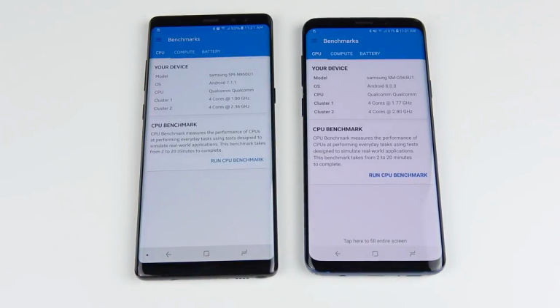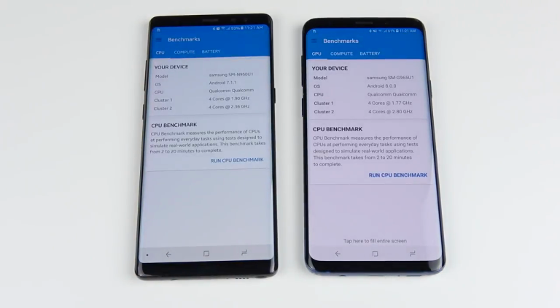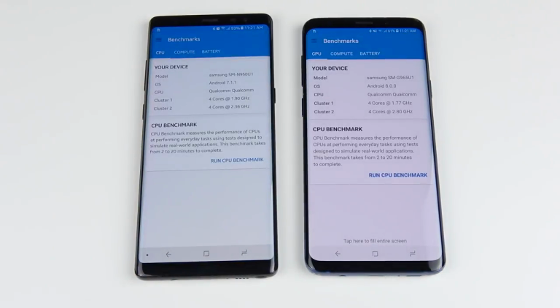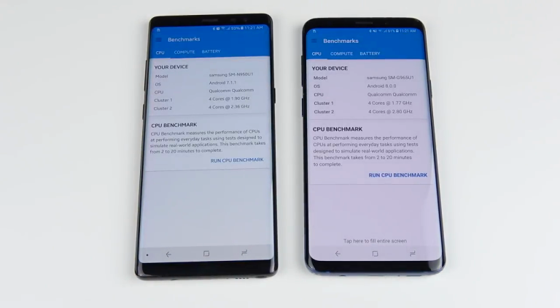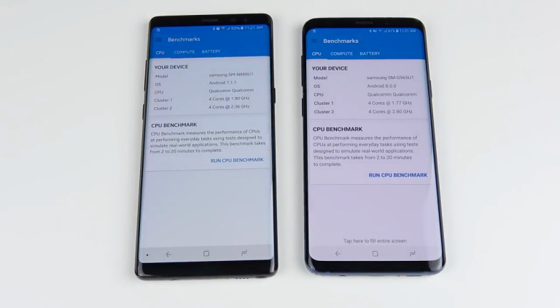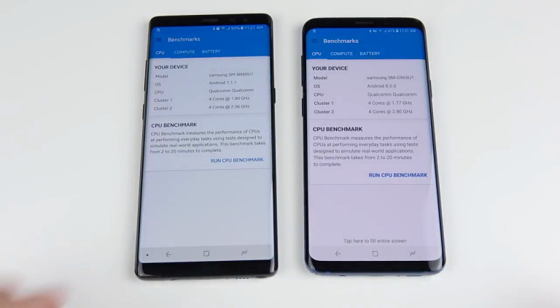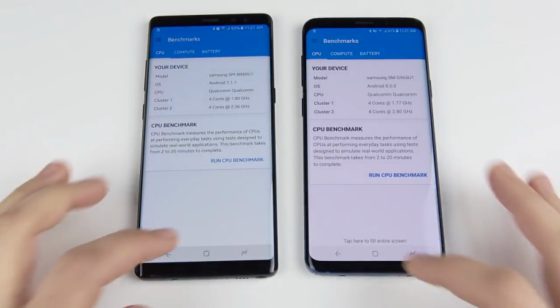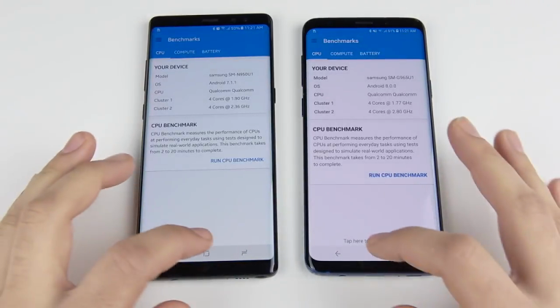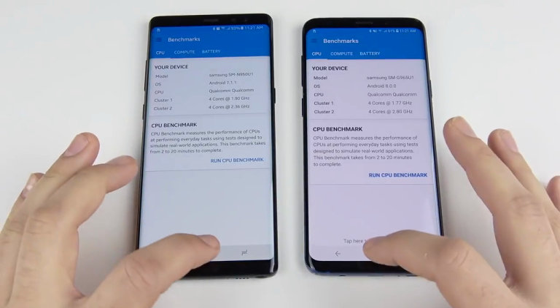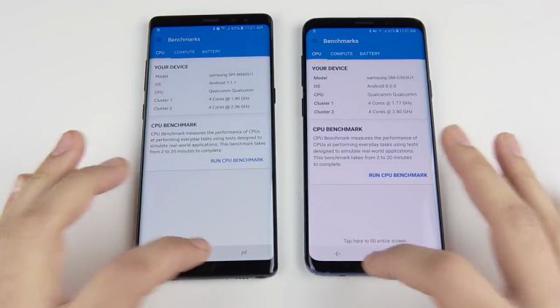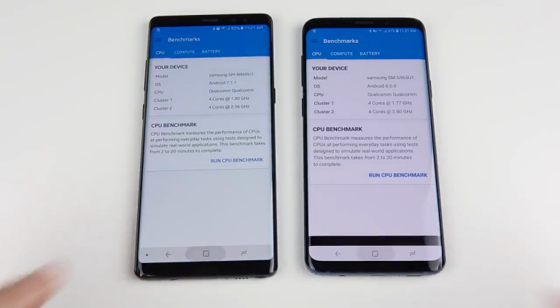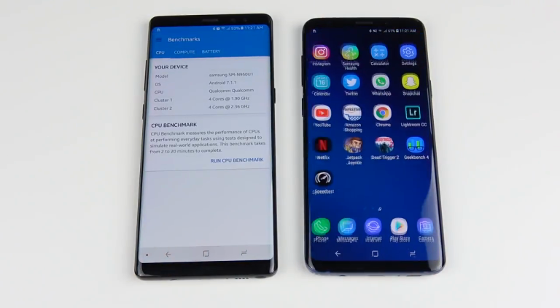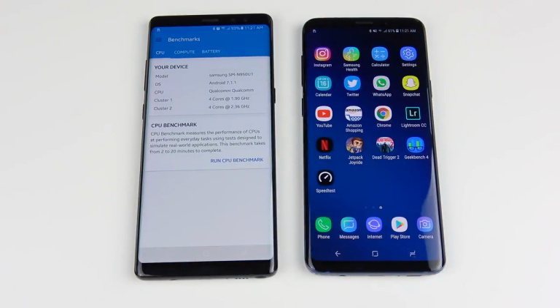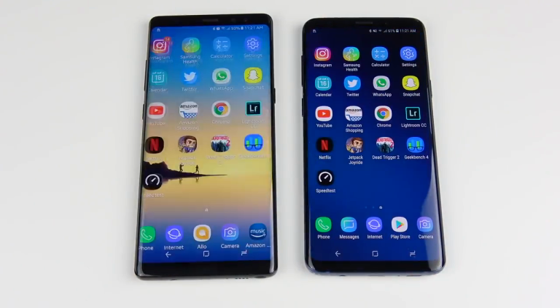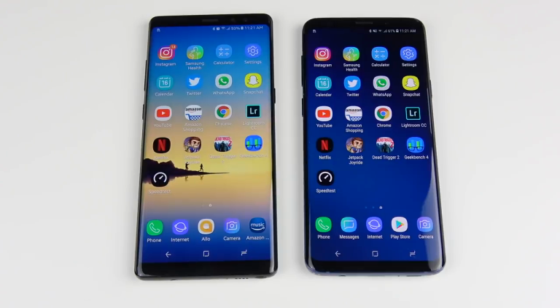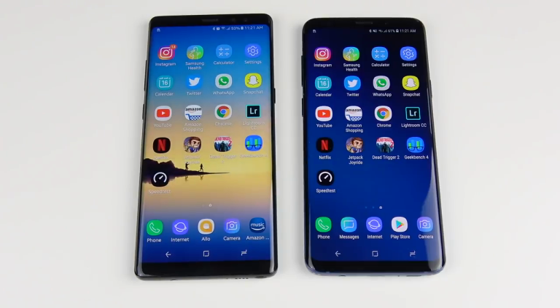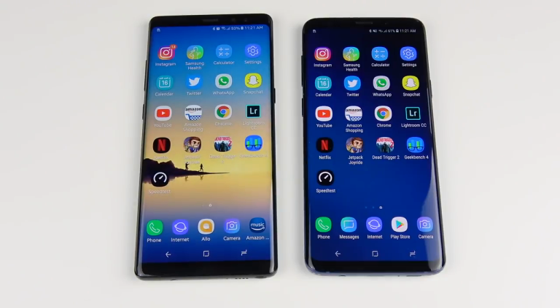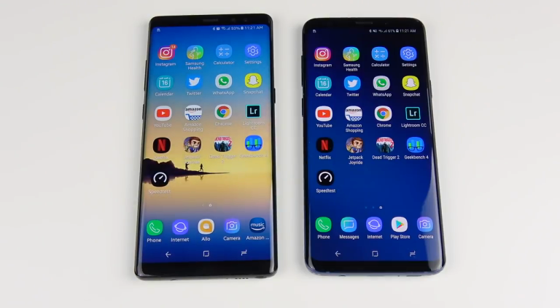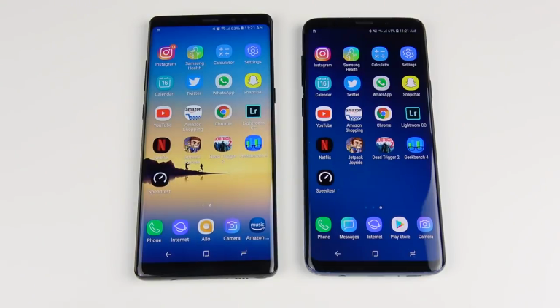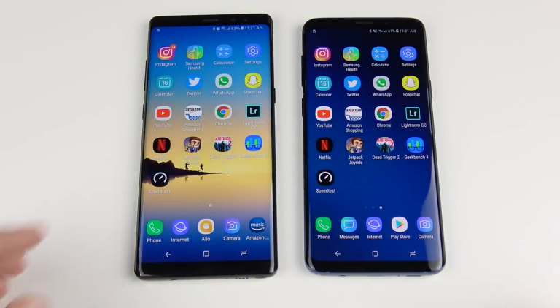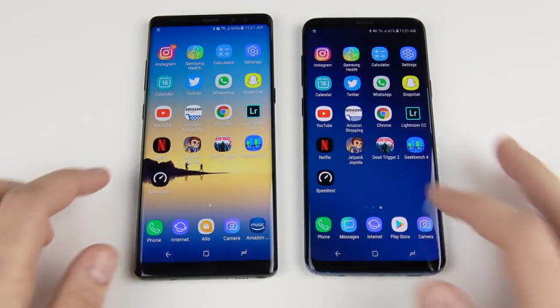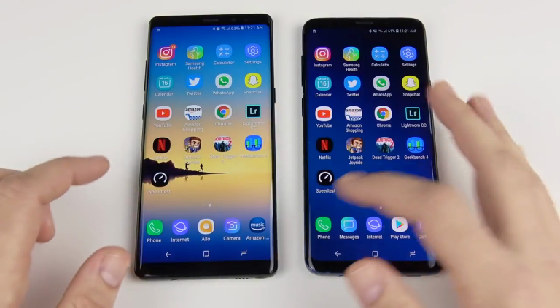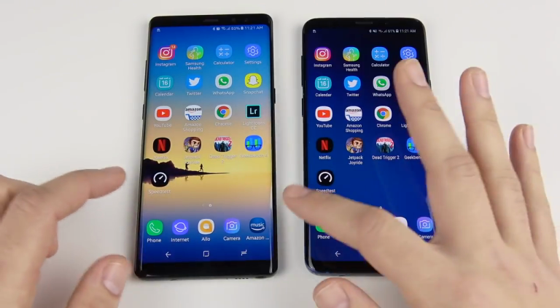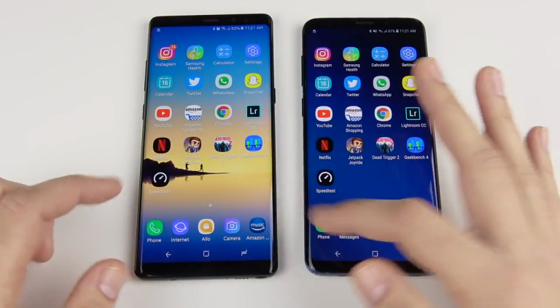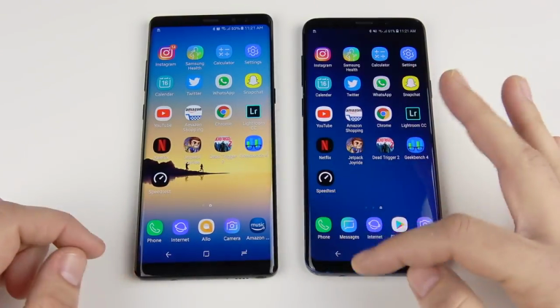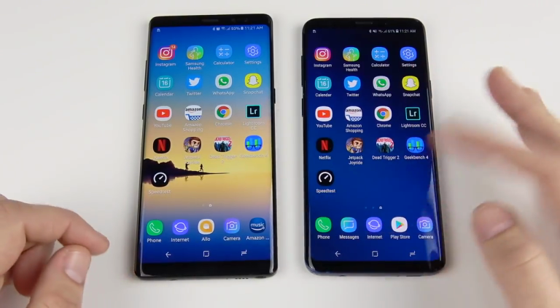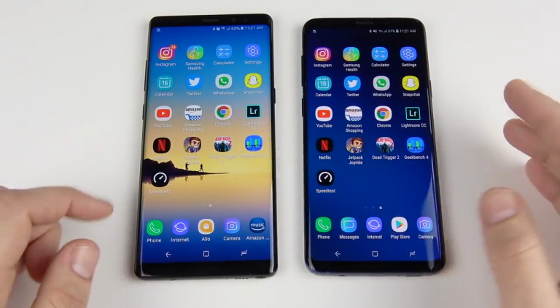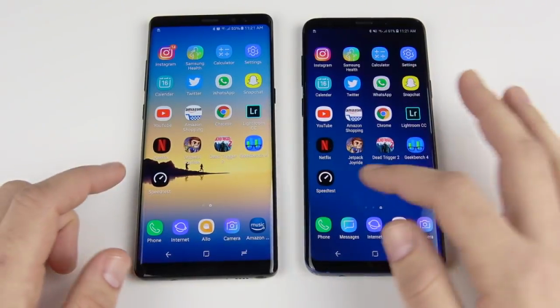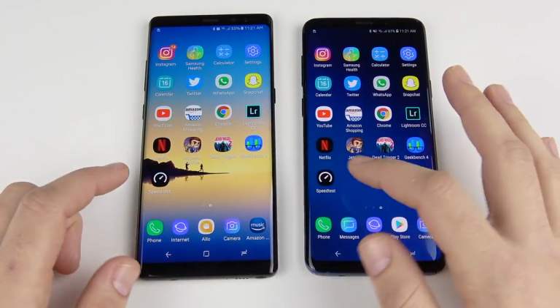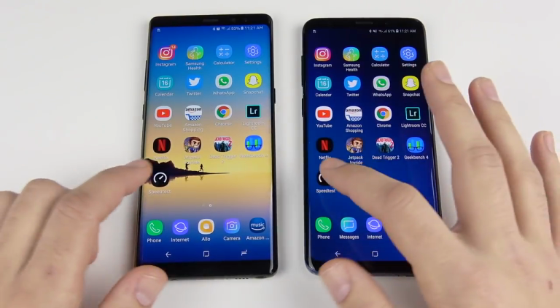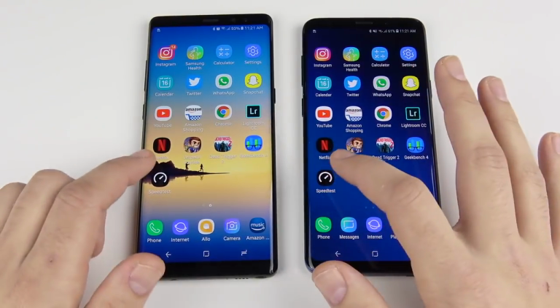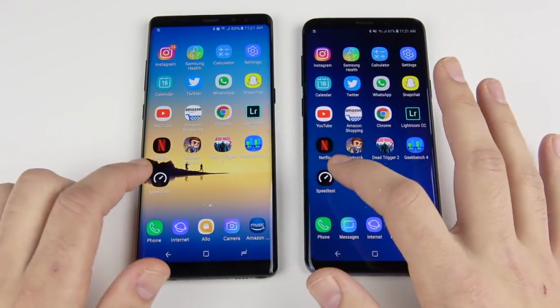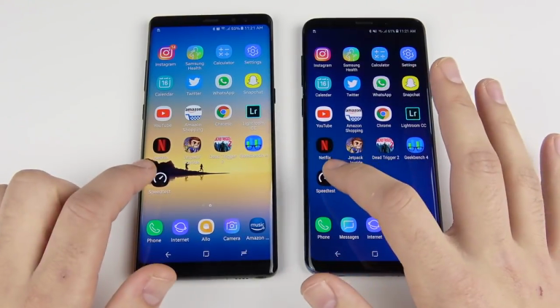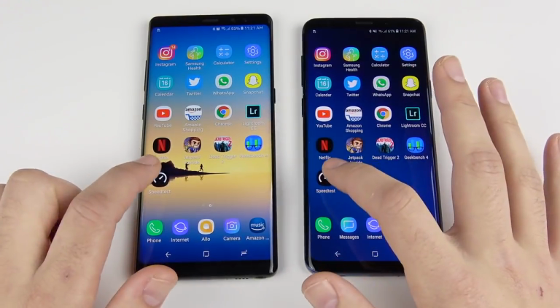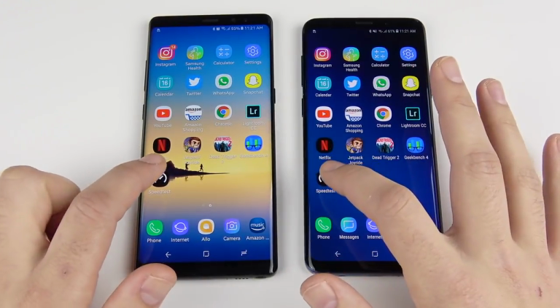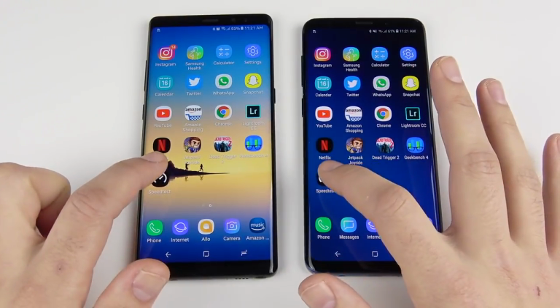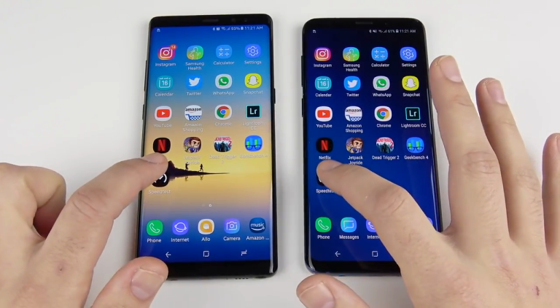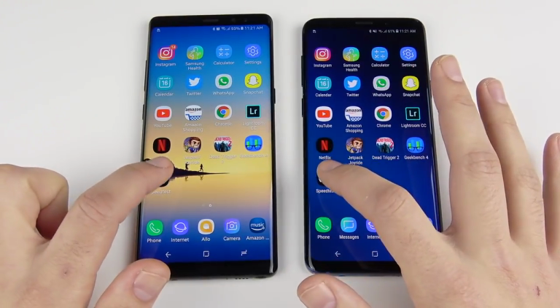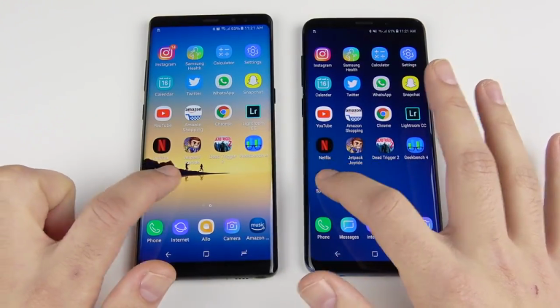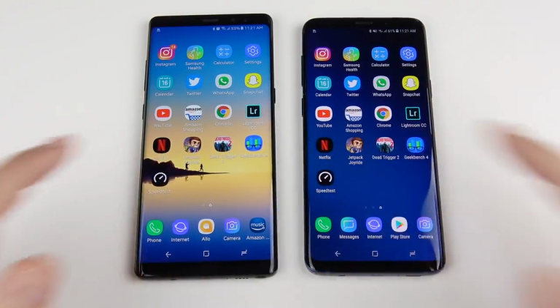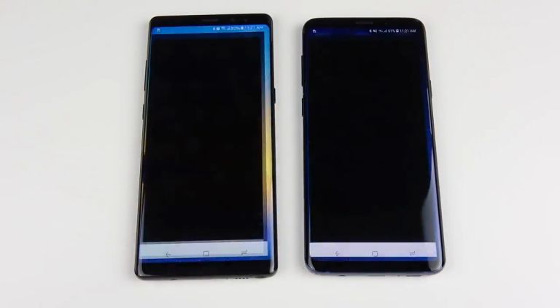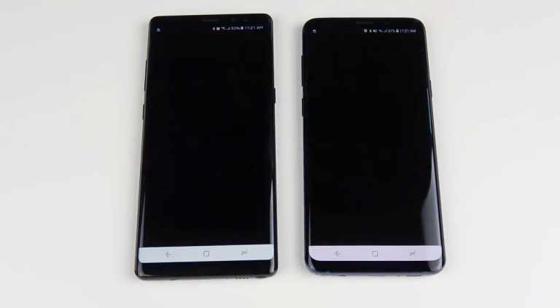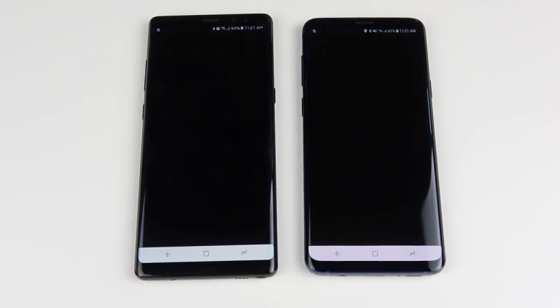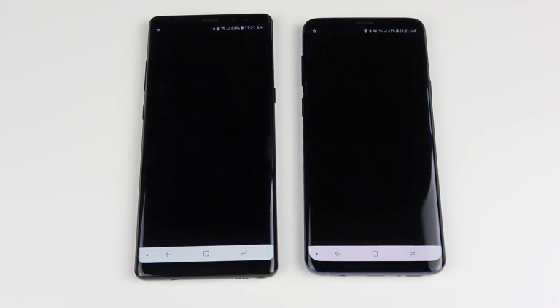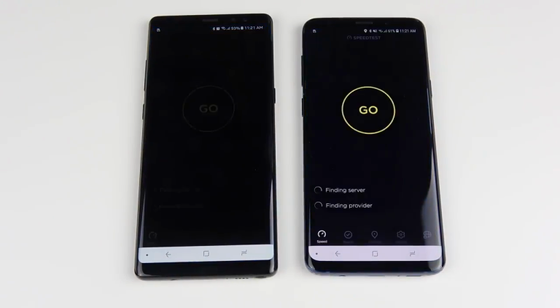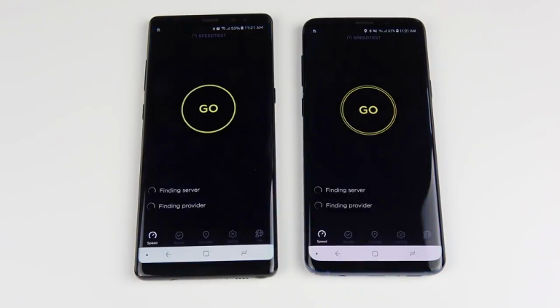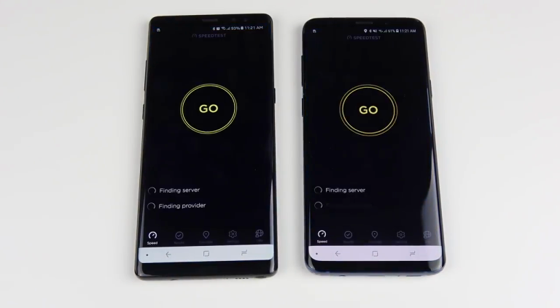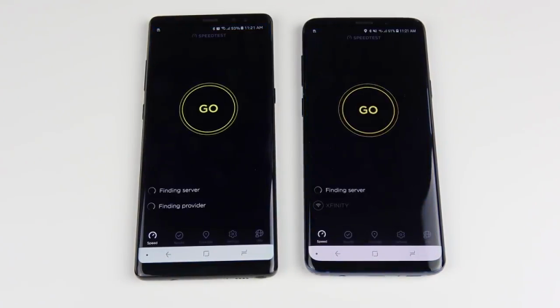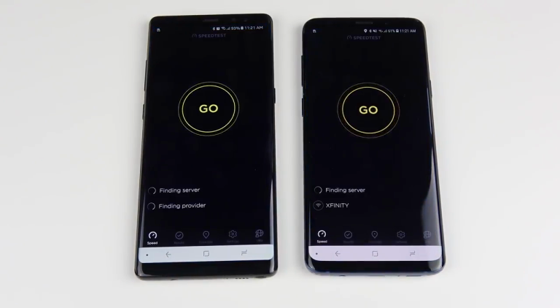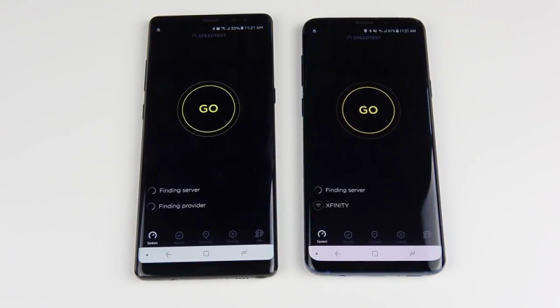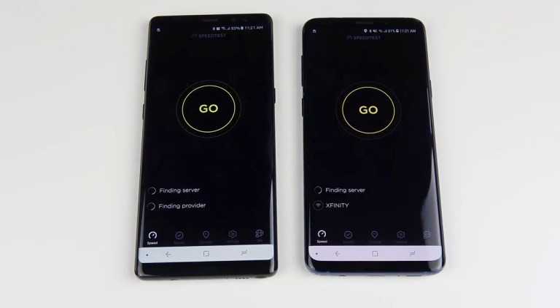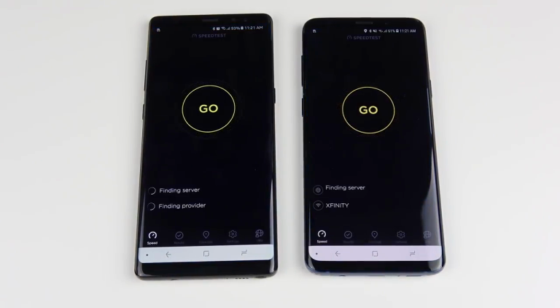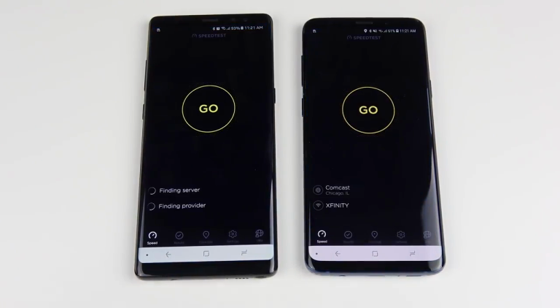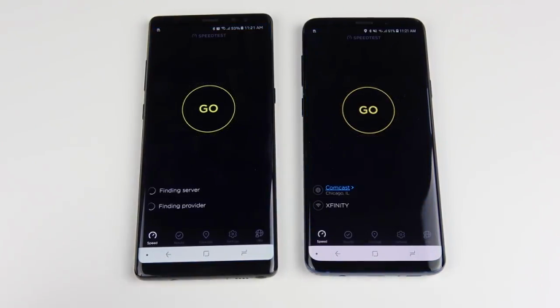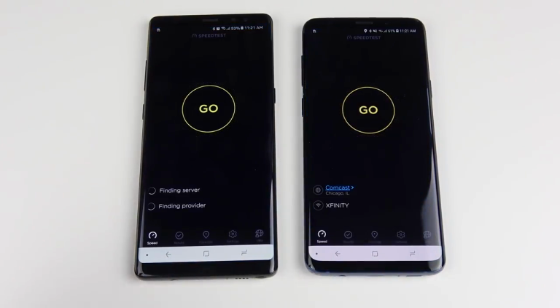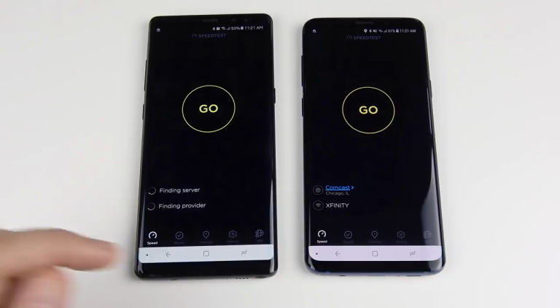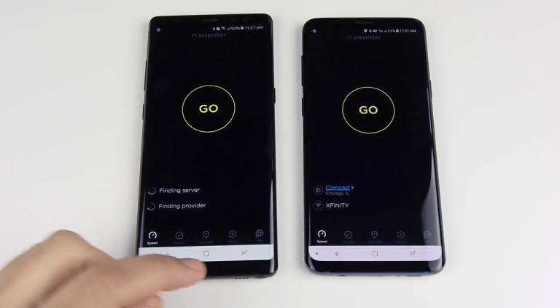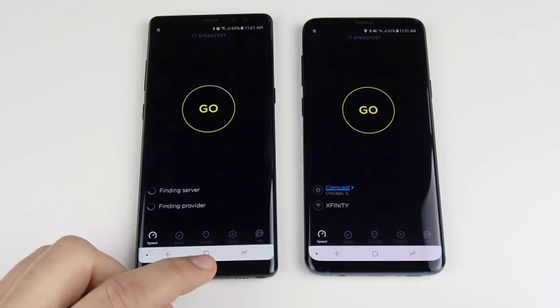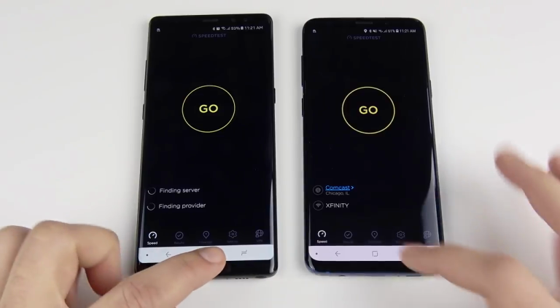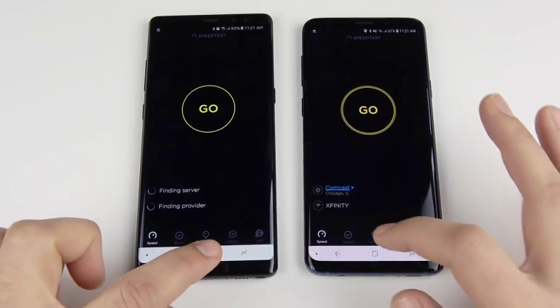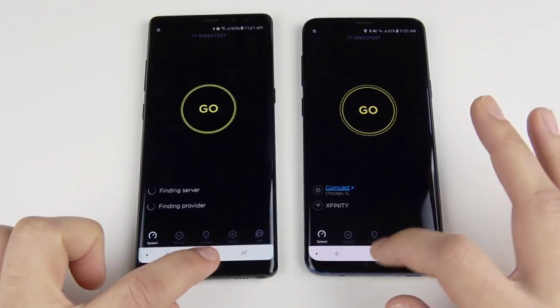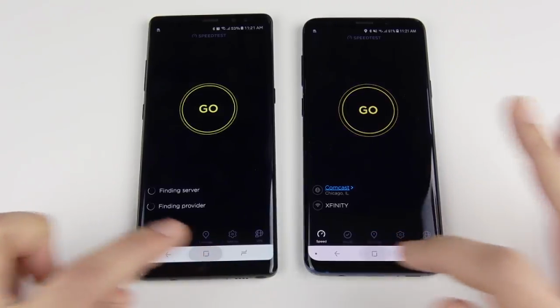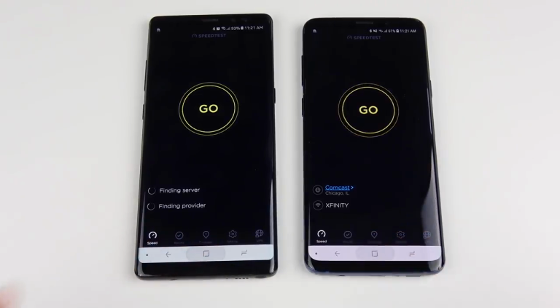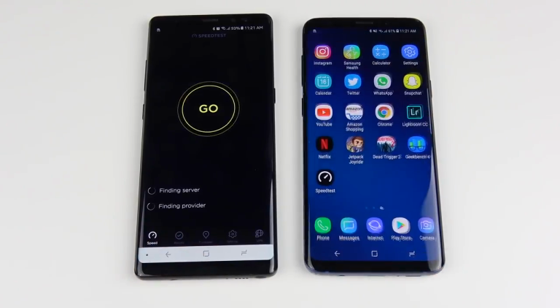Running Geekbench and a speed test, the S9 Plus comes out ahead on the right side of the screen in both benchmarks.